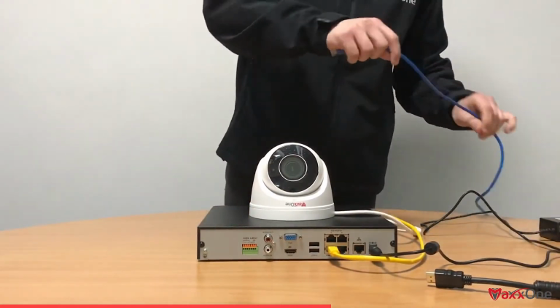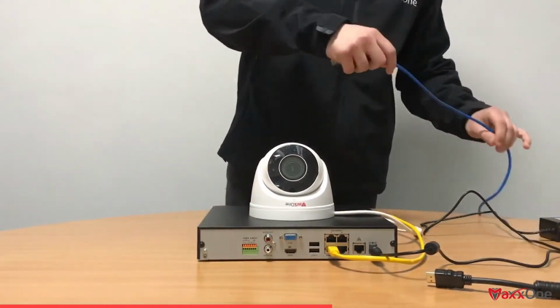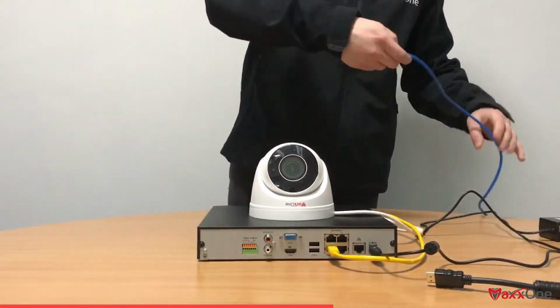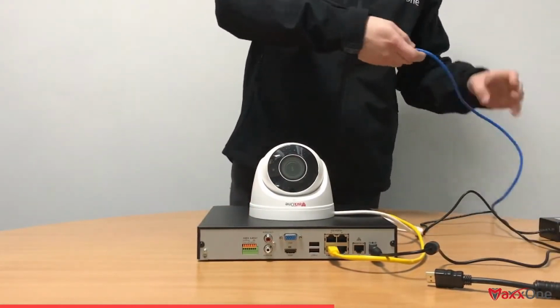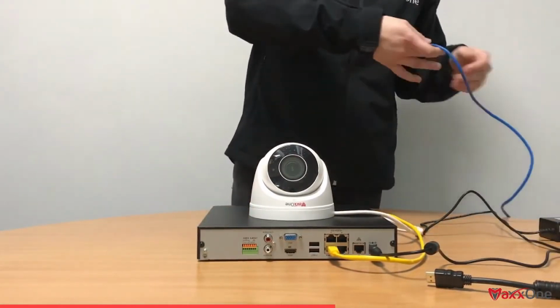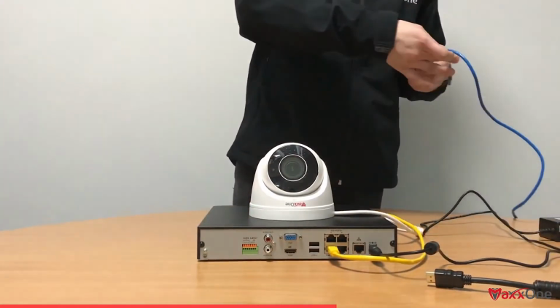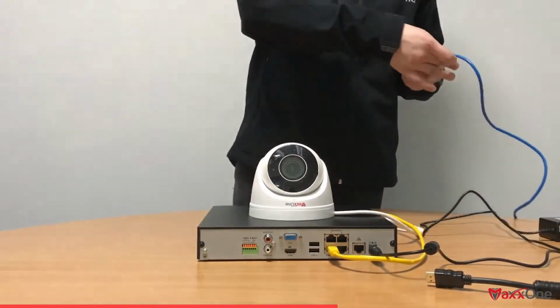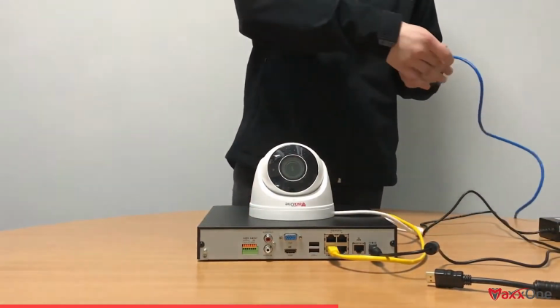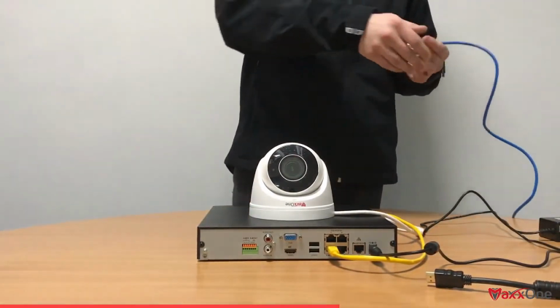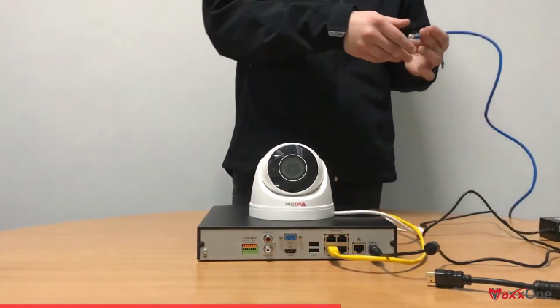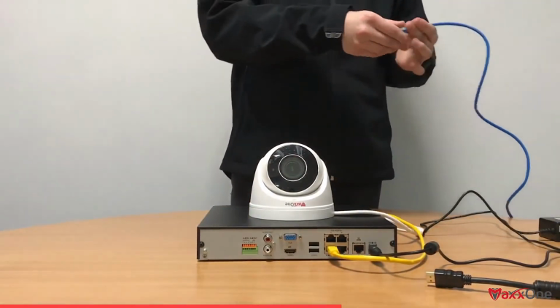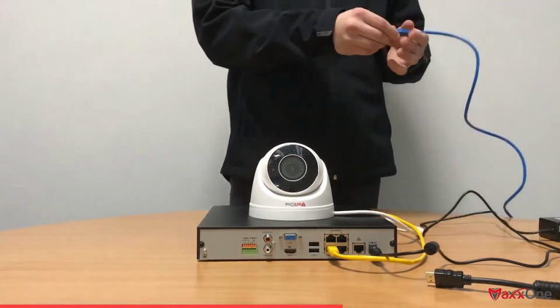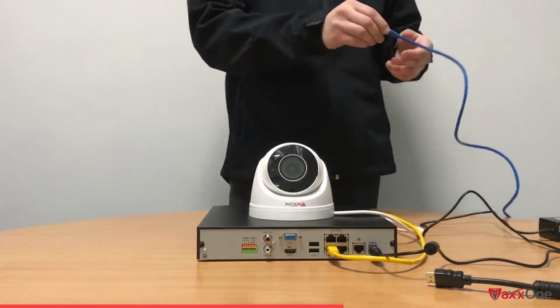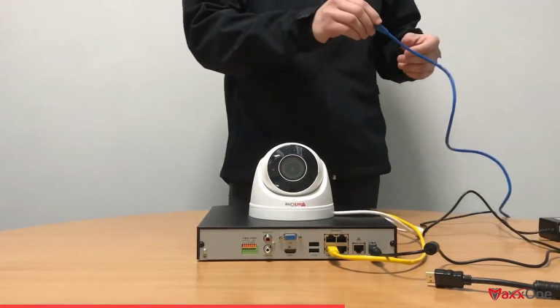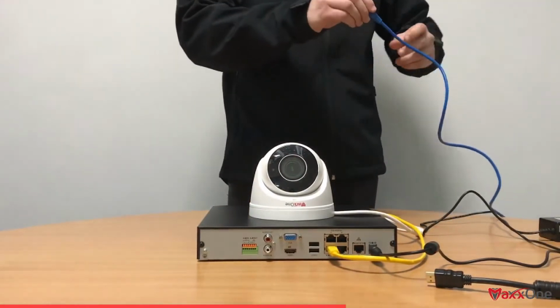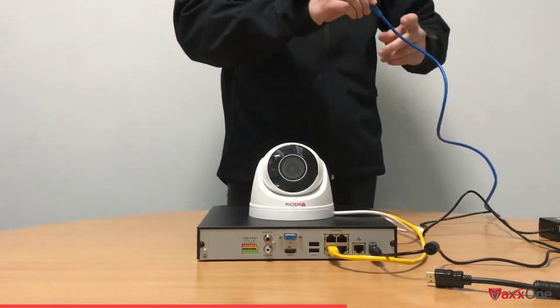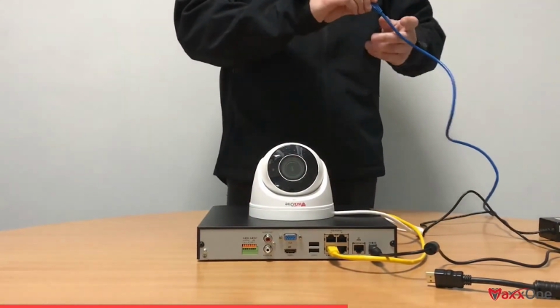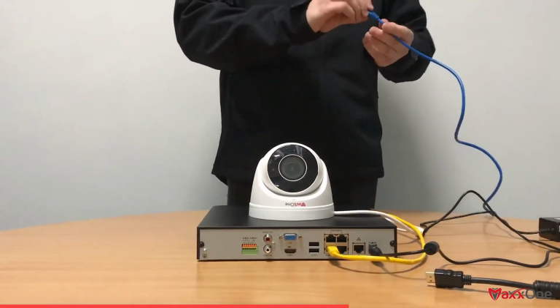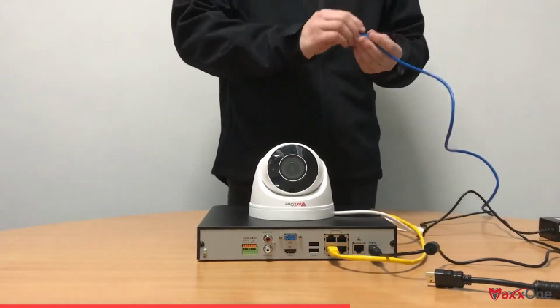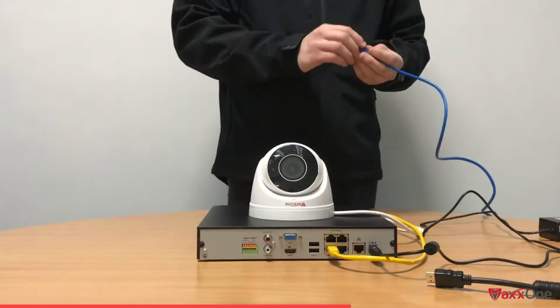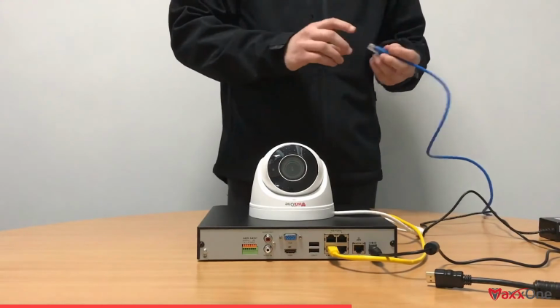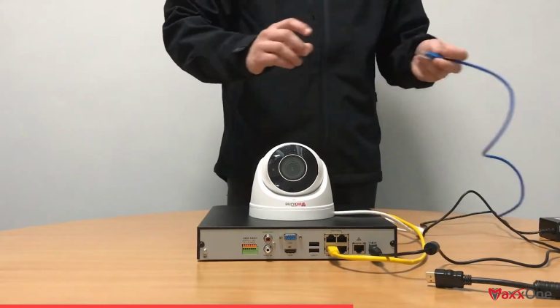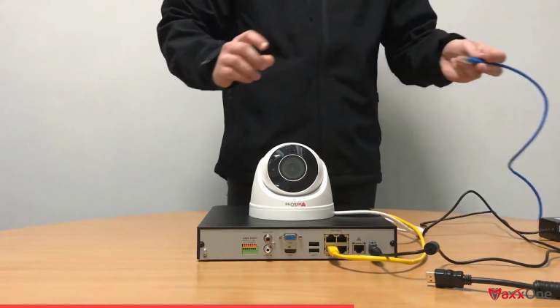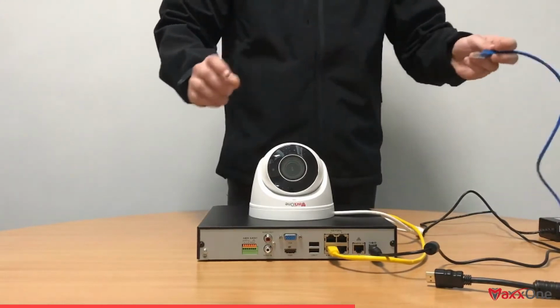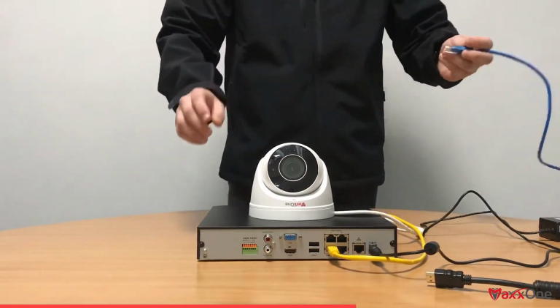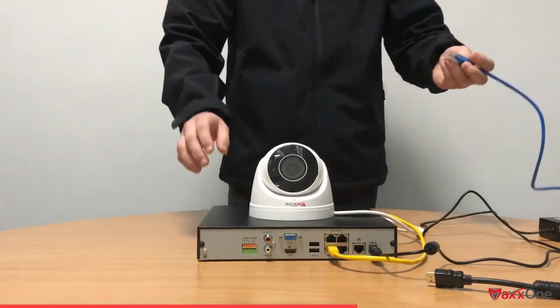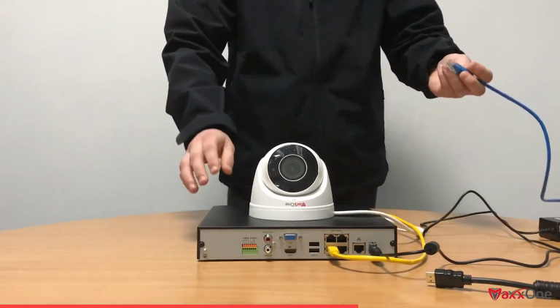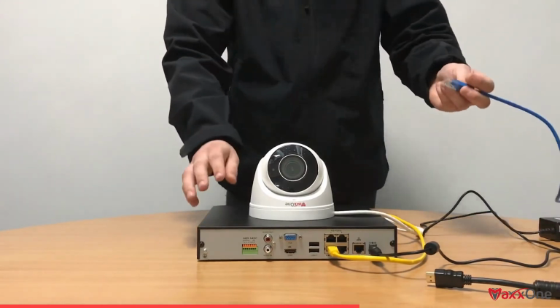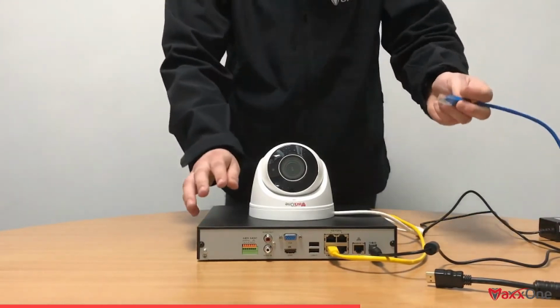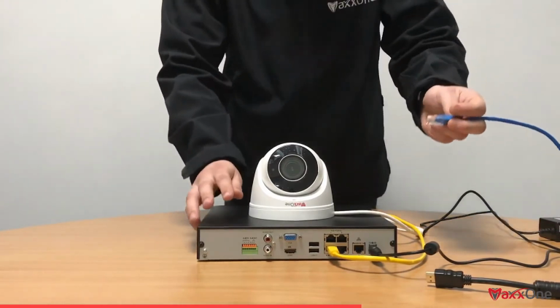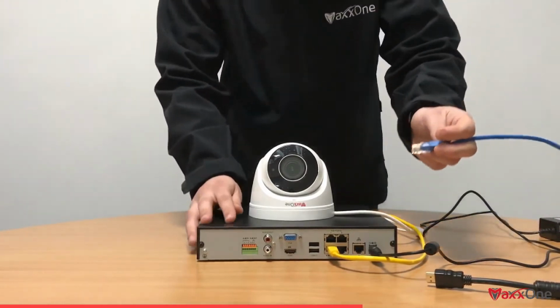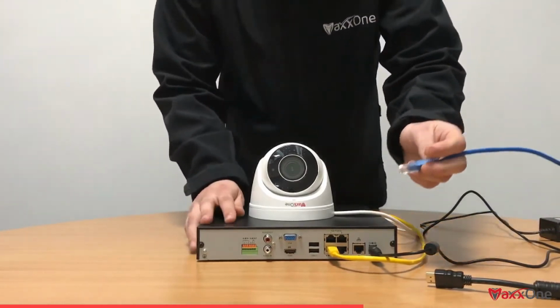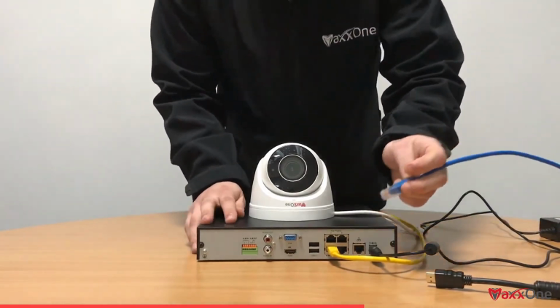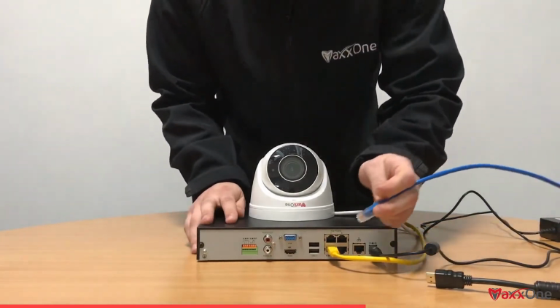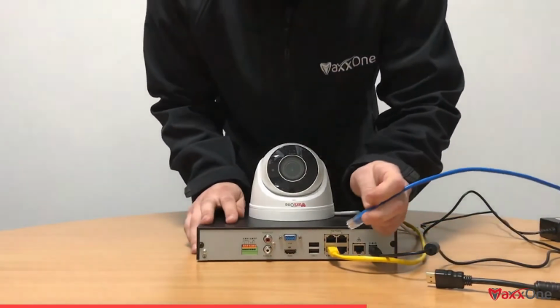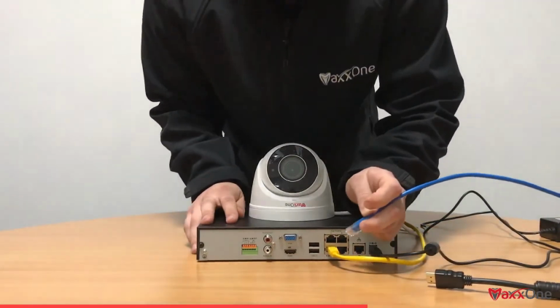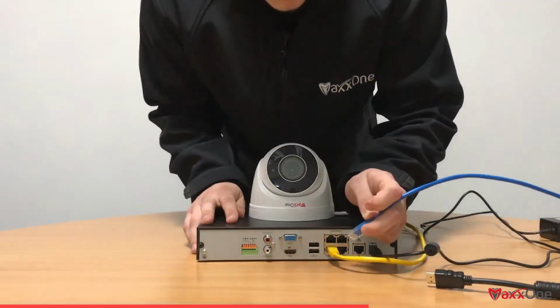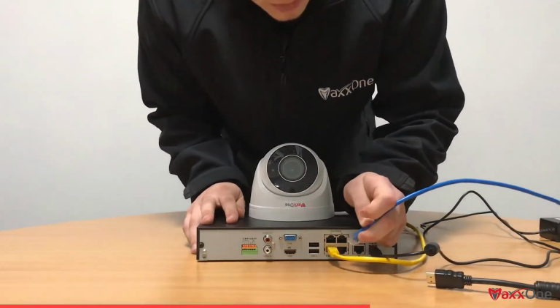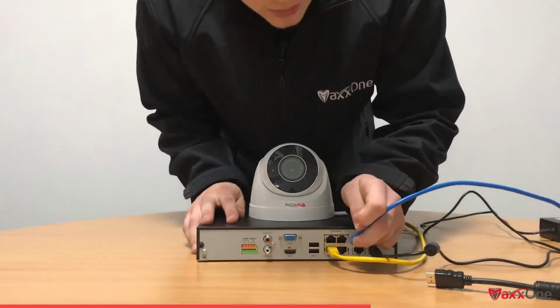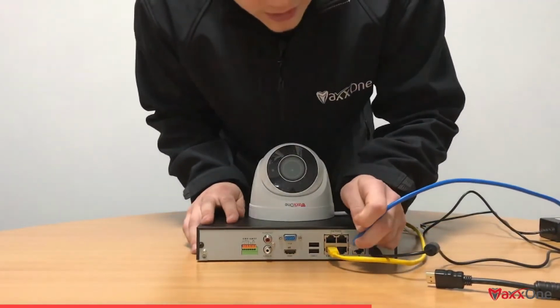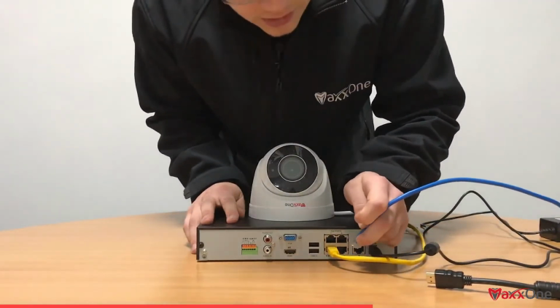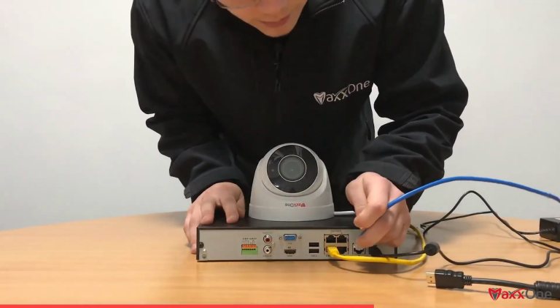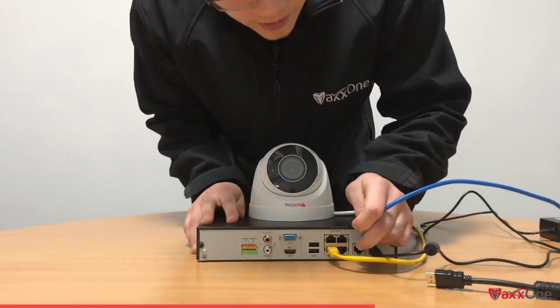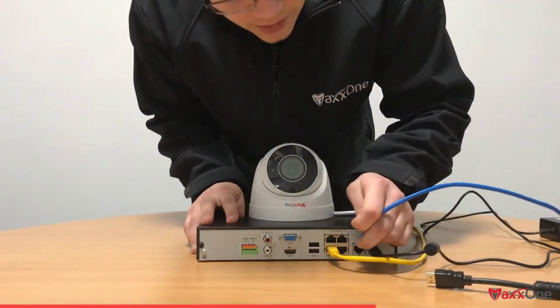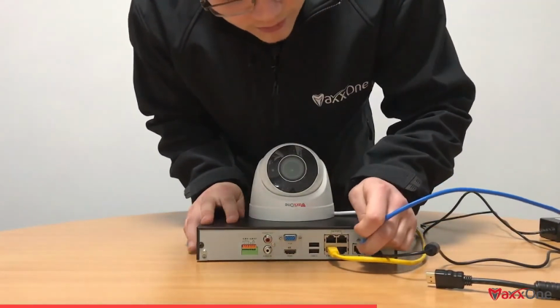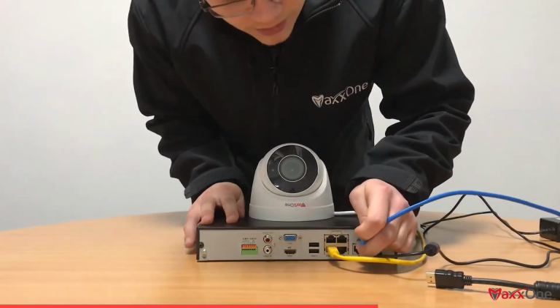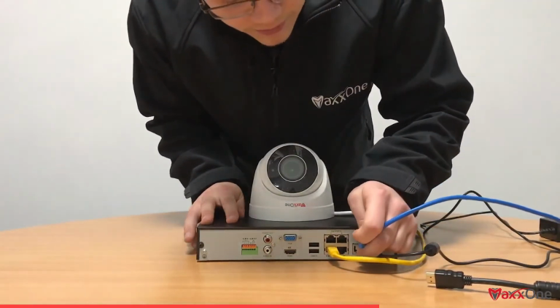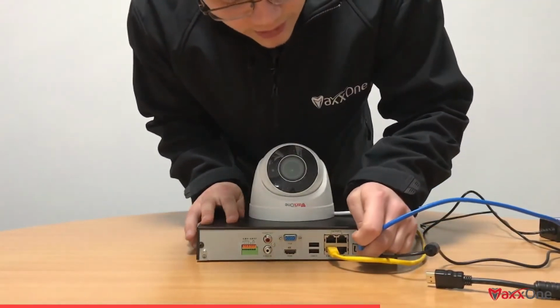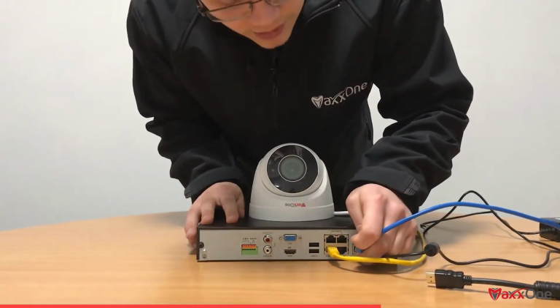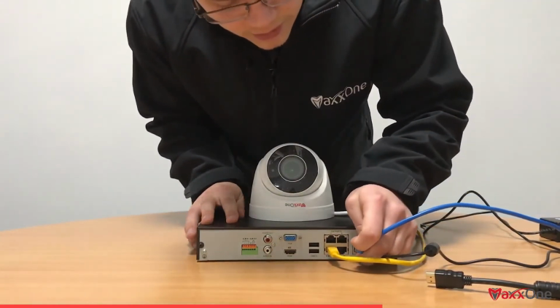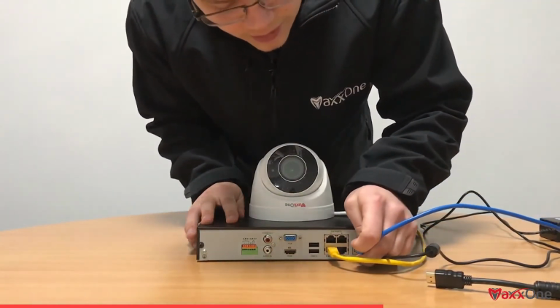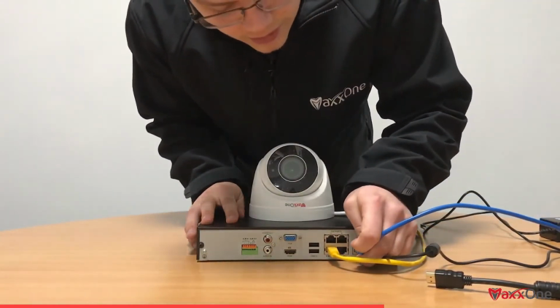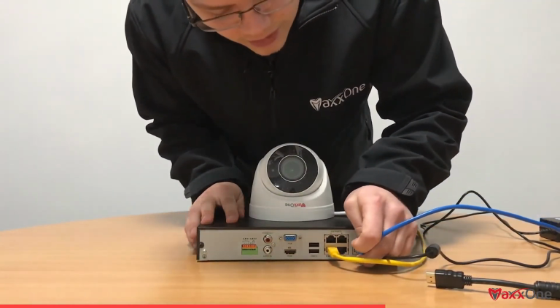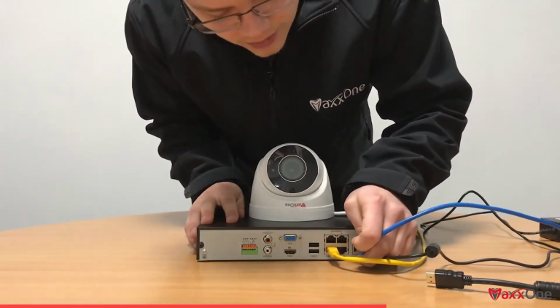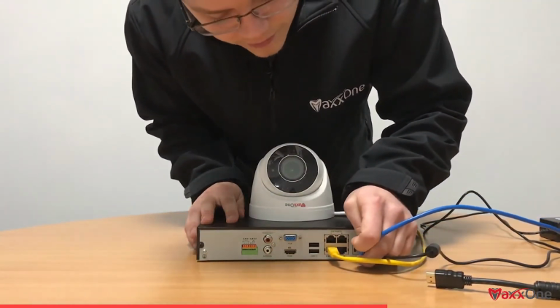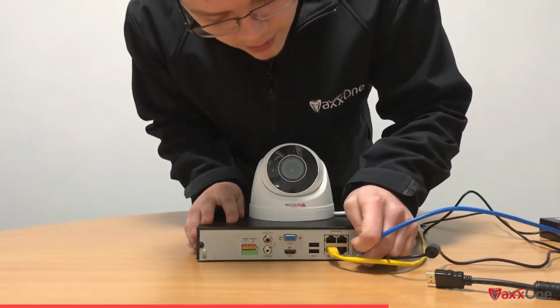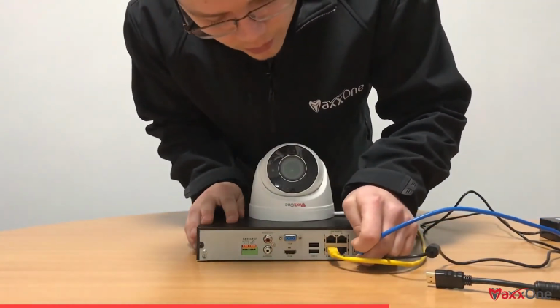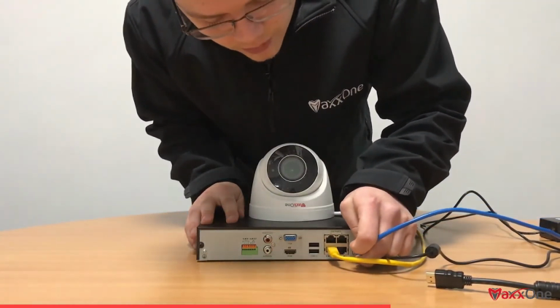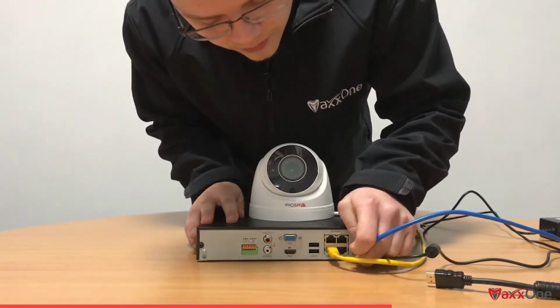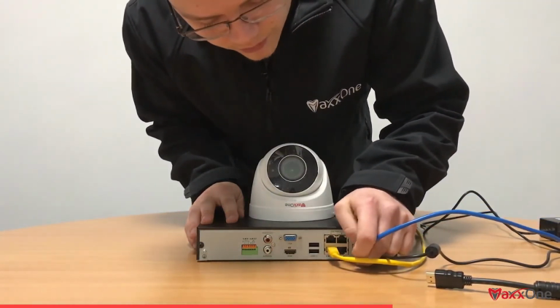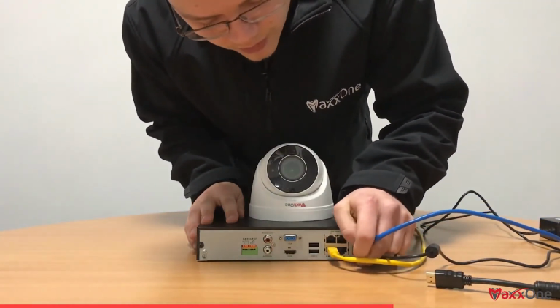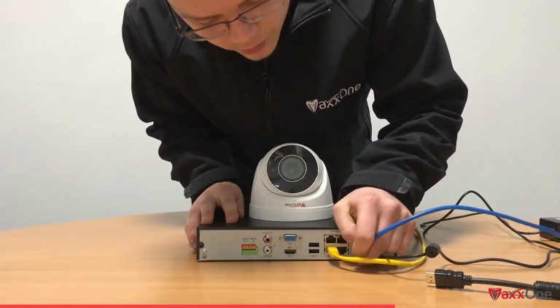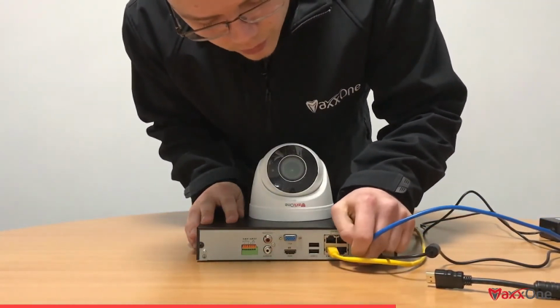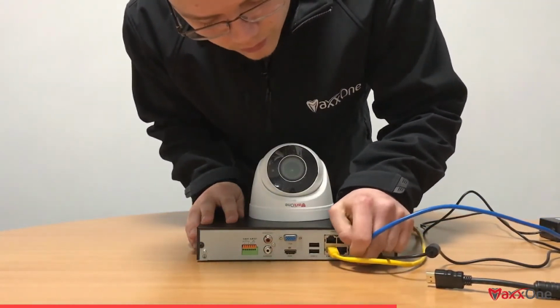Once we've done that, we're going to get our ethernet cable that's running from our router and plug that into the back of the NVR in the available ethernet port.